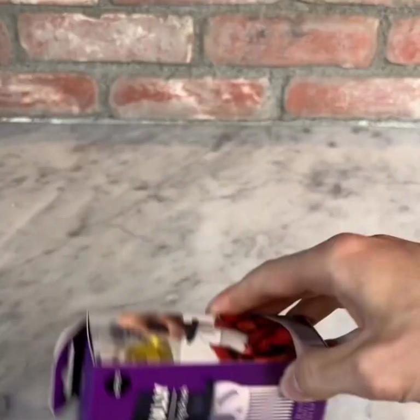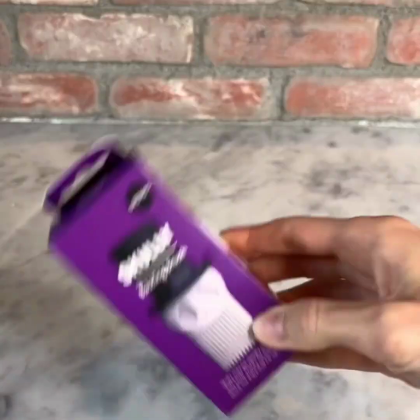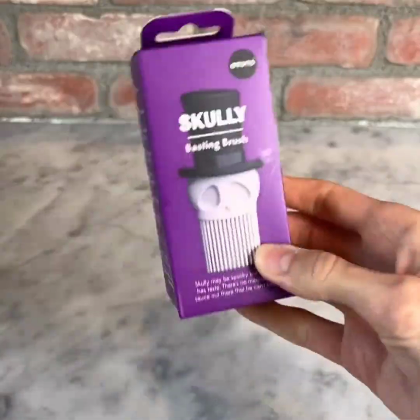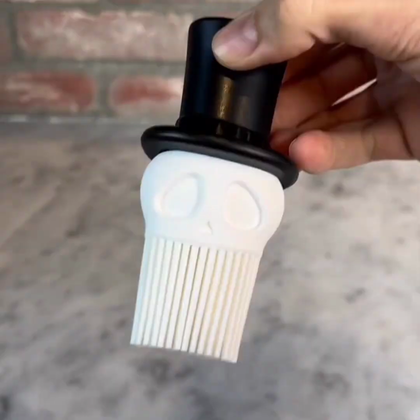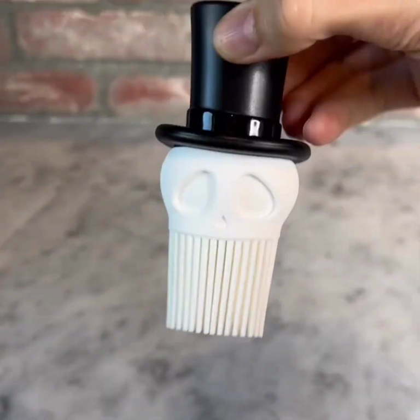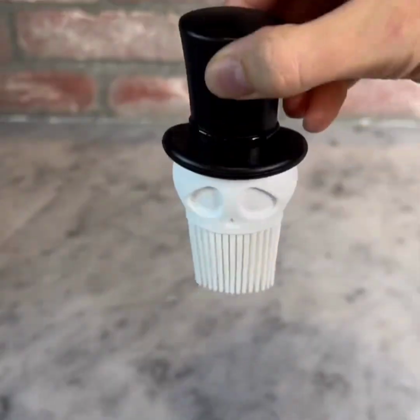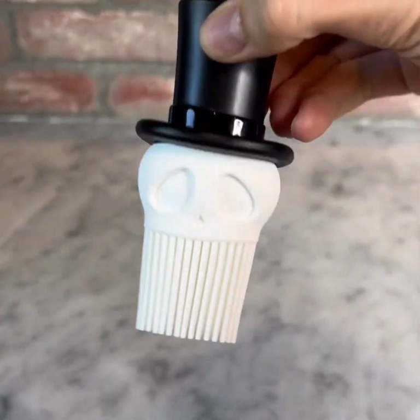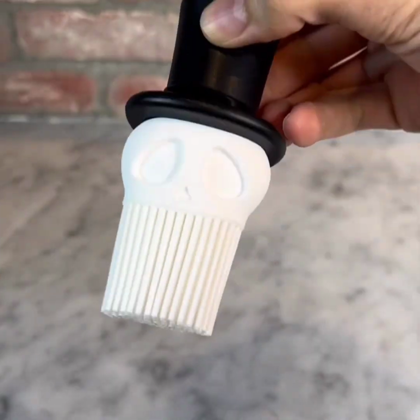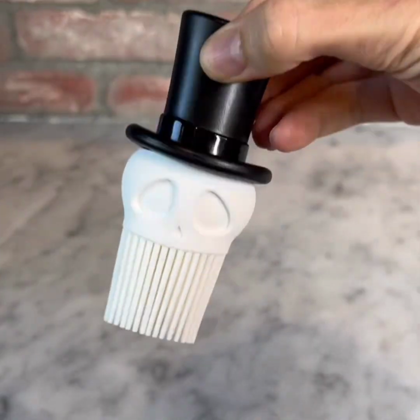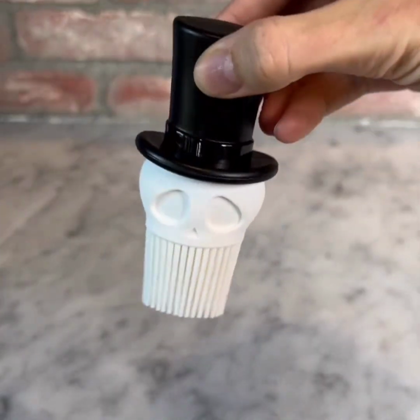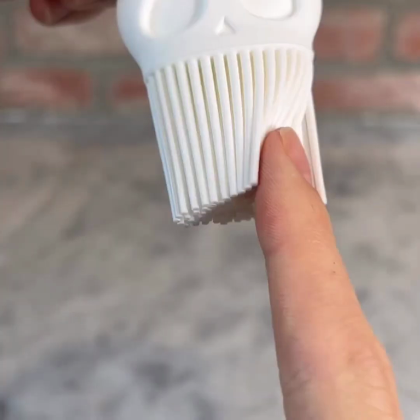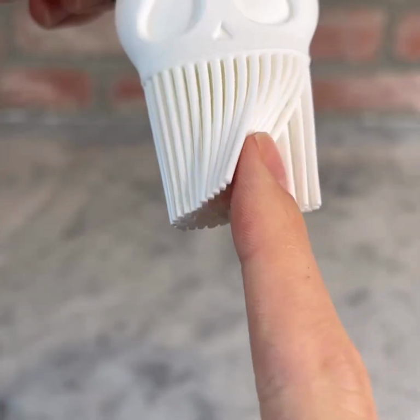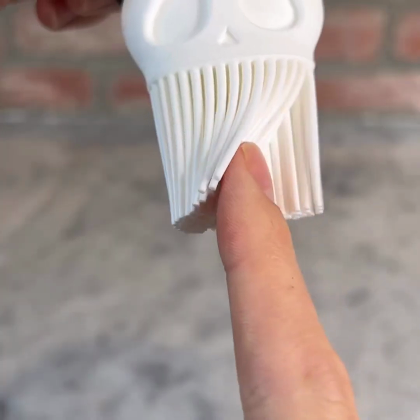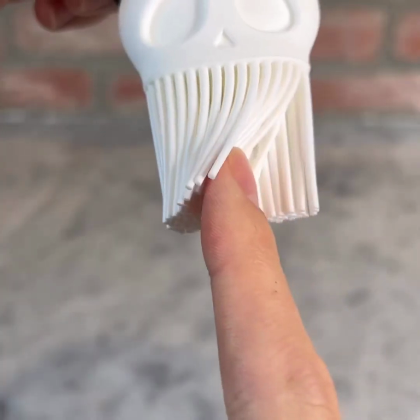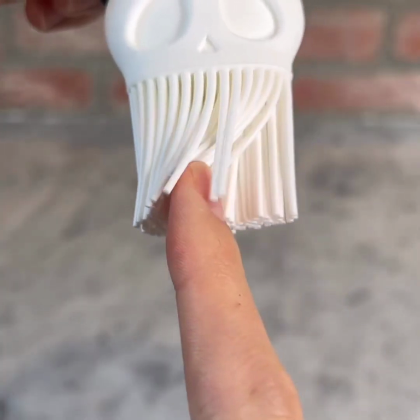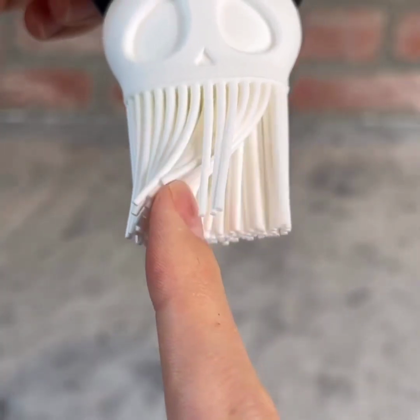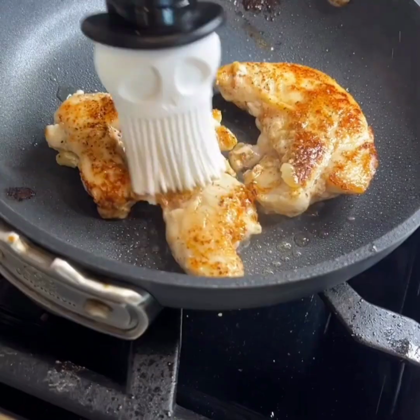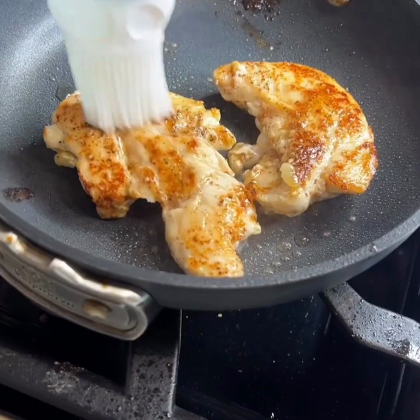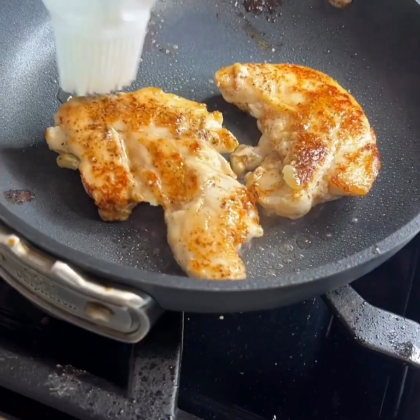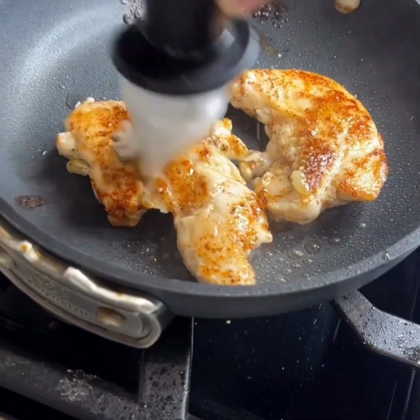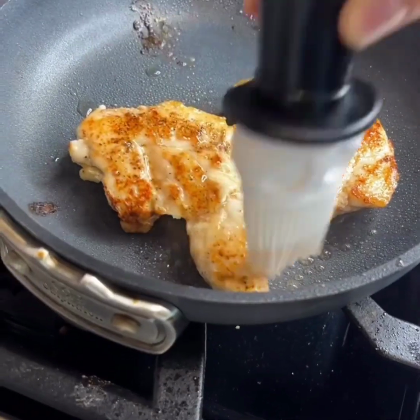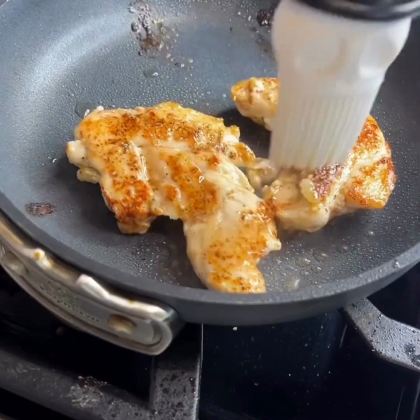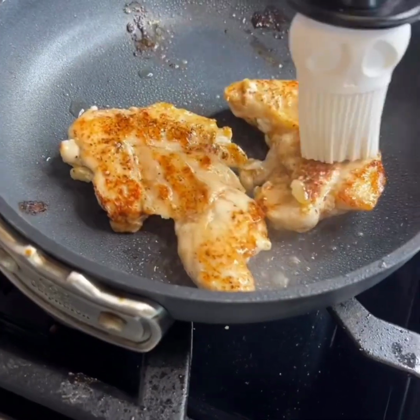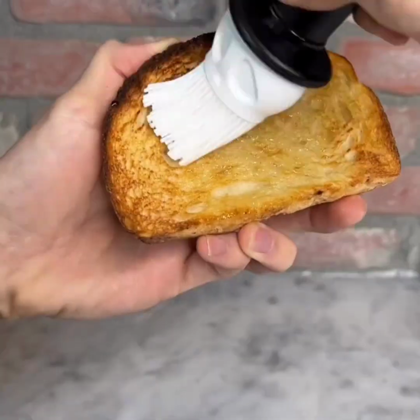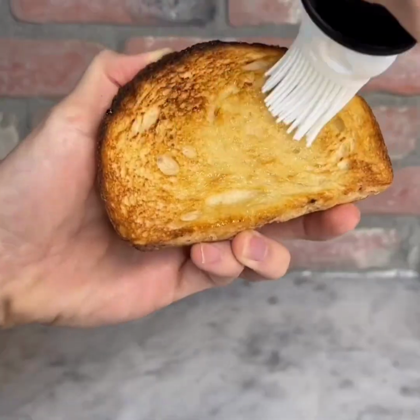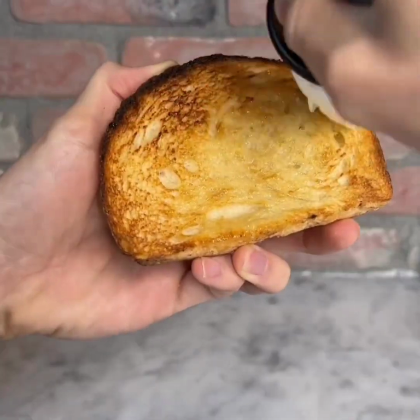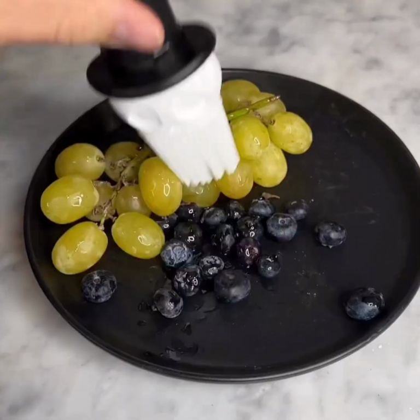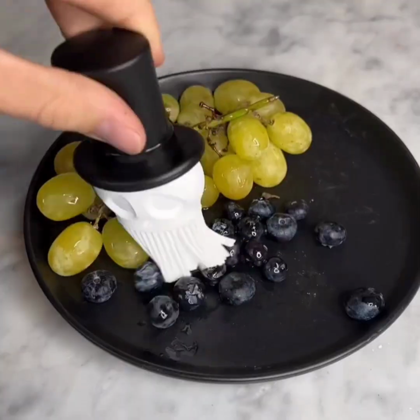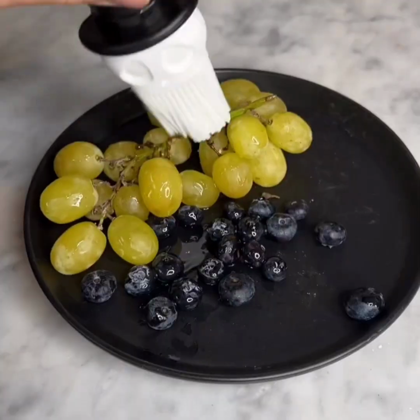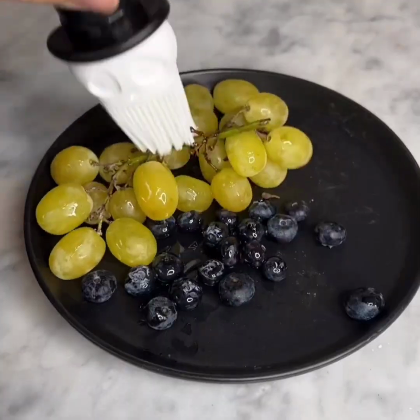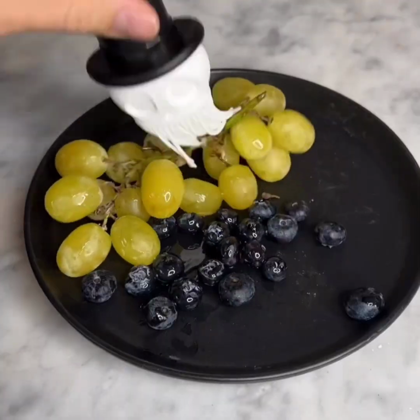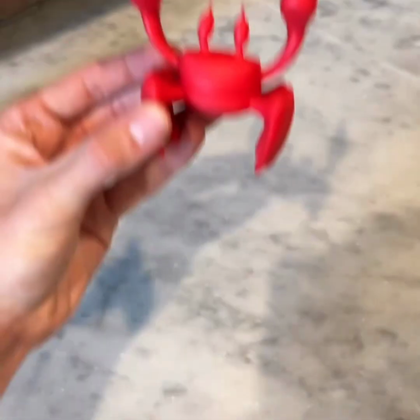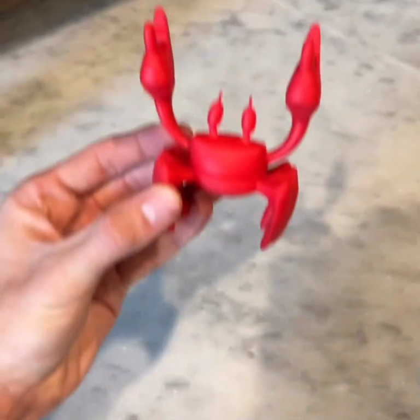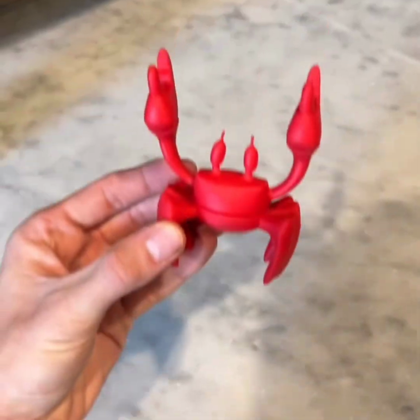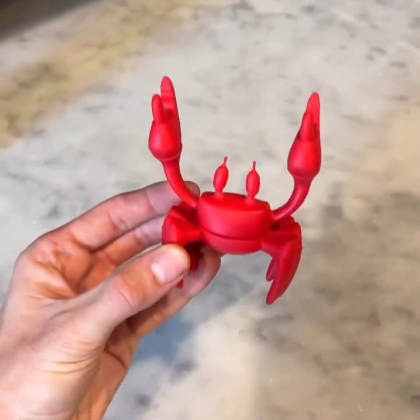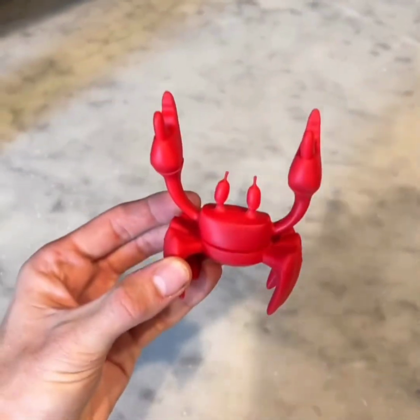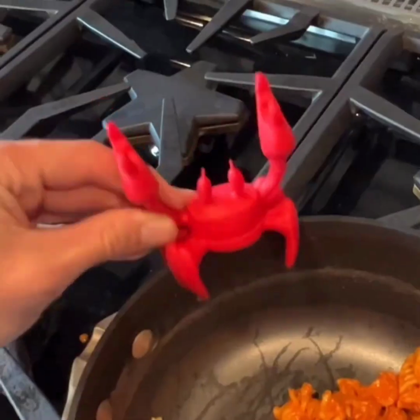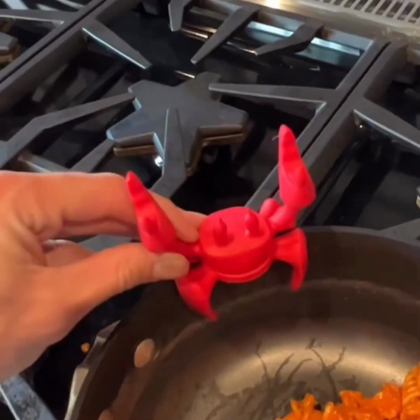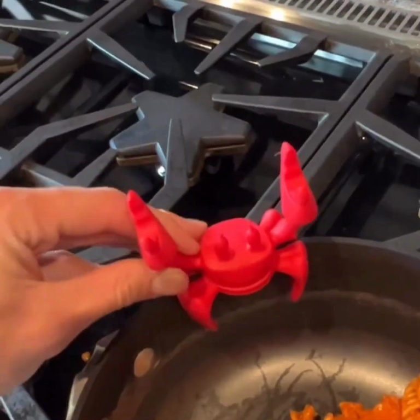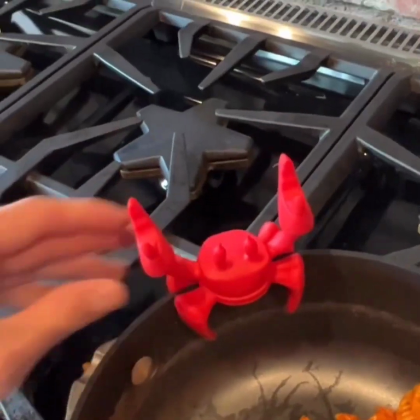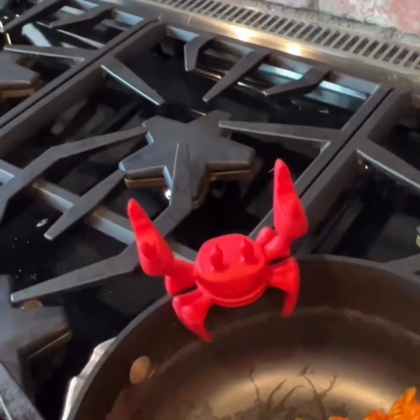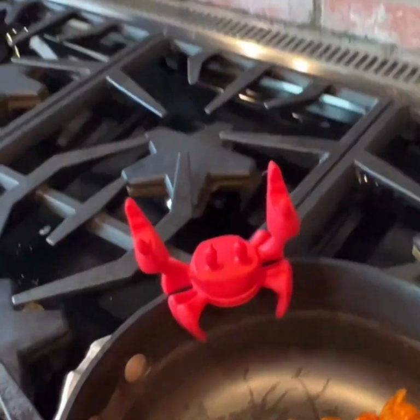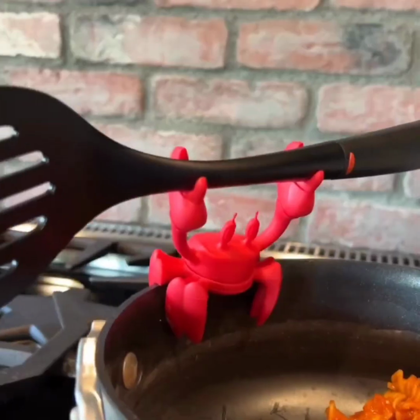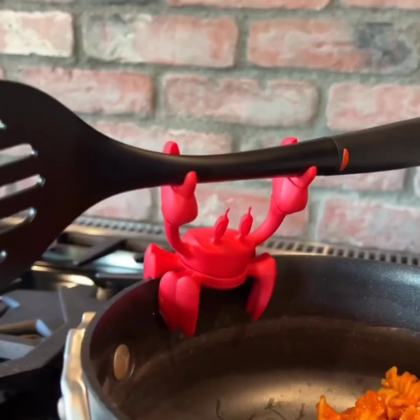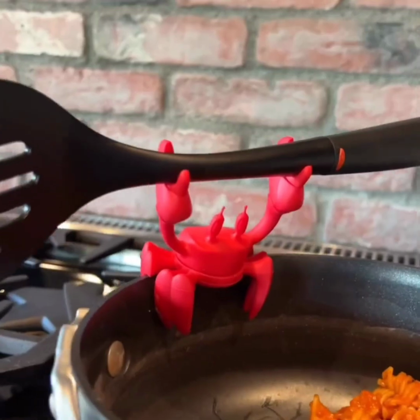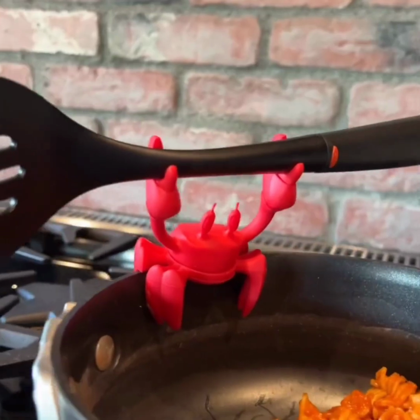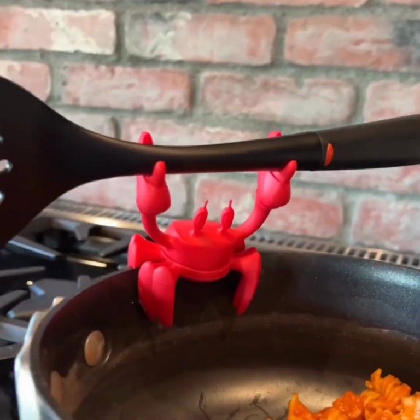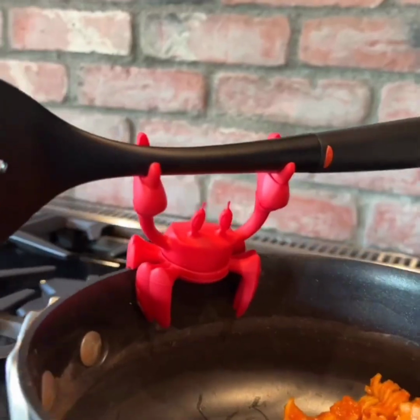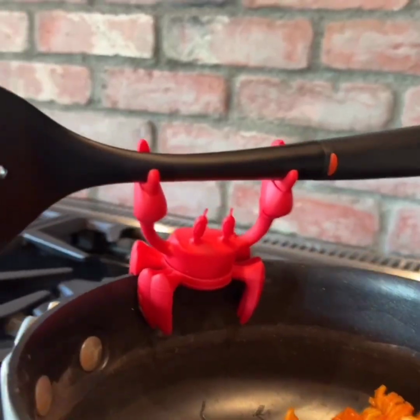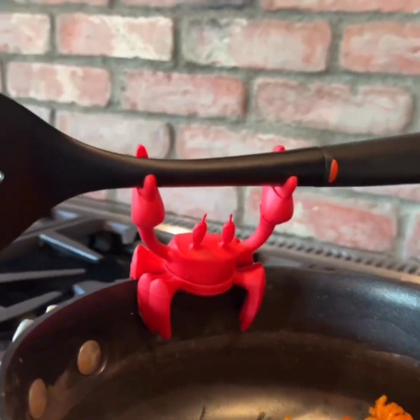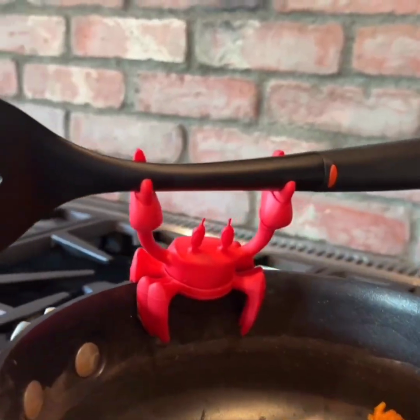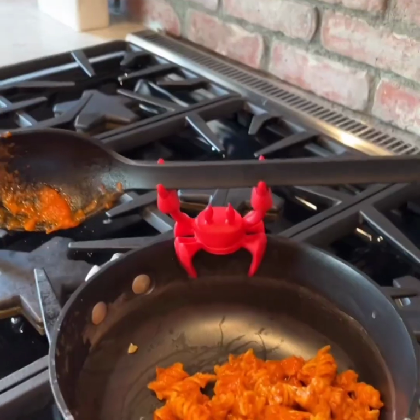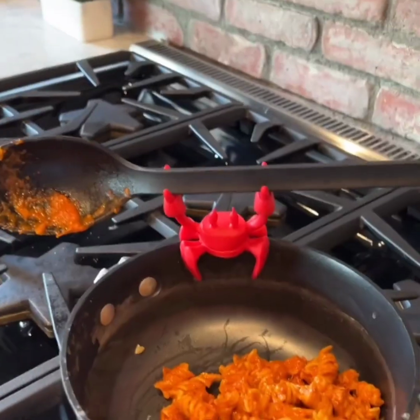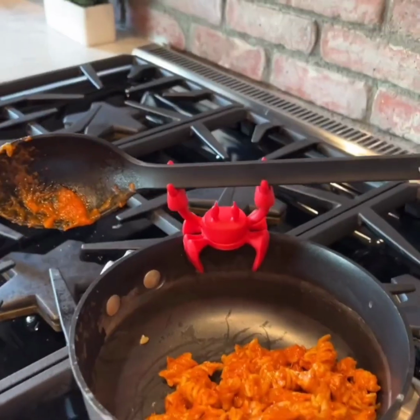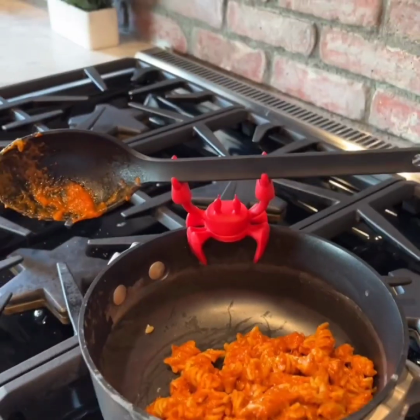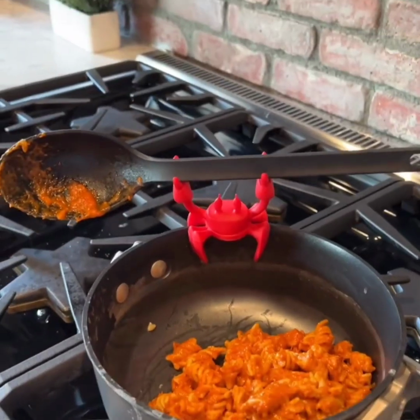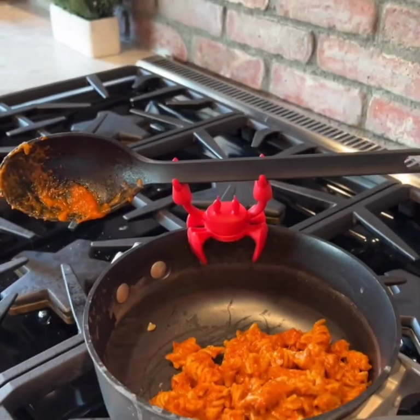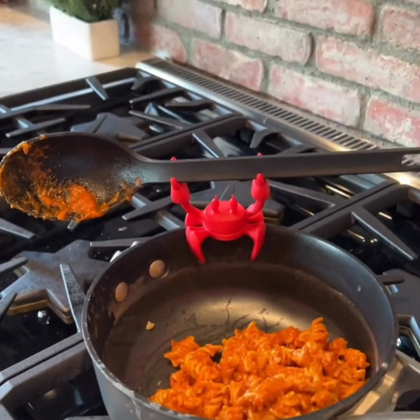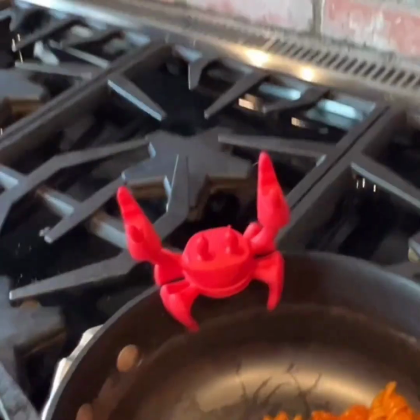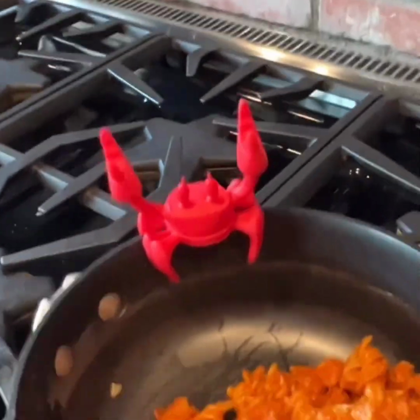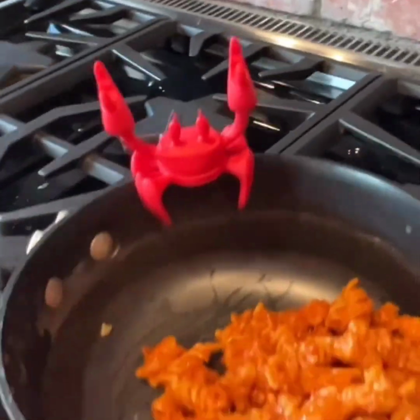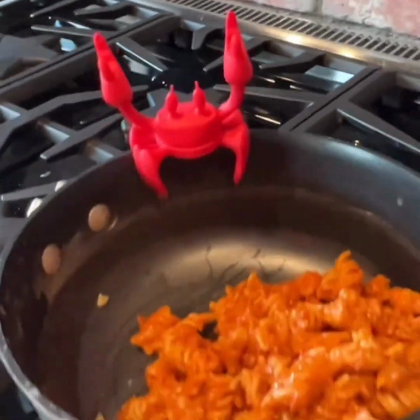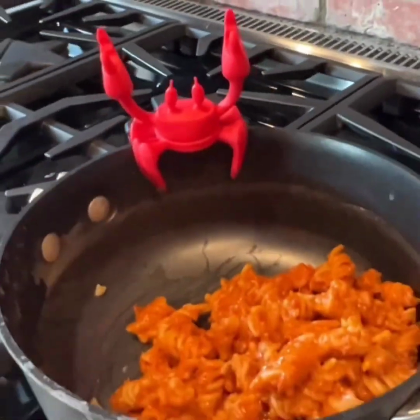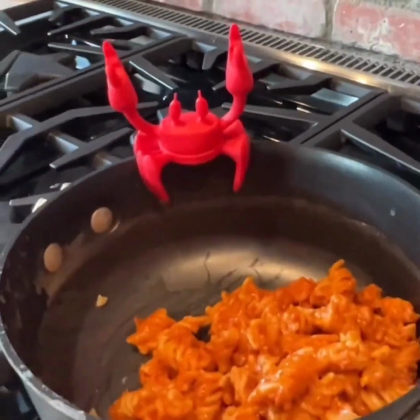This basting brush lets you easily spread oil or butter on your meat, toast, or fruit. This is a utensil holder that looks like a crab, and it's heat resistant, so you can put it on any pot.